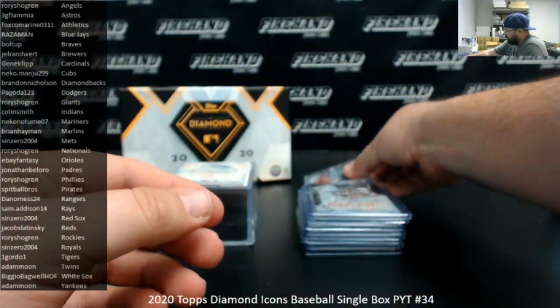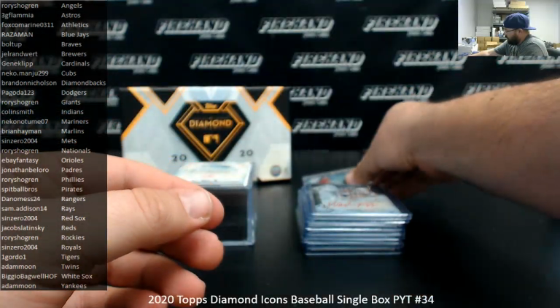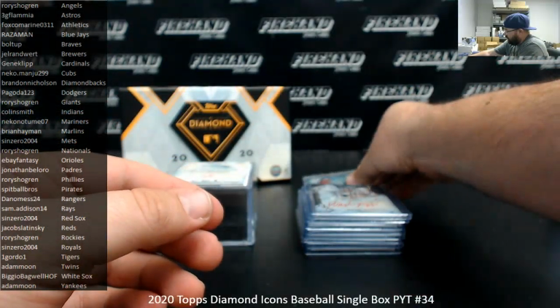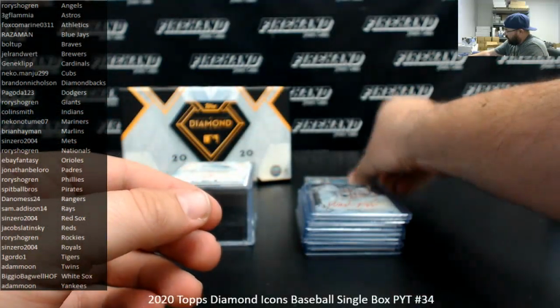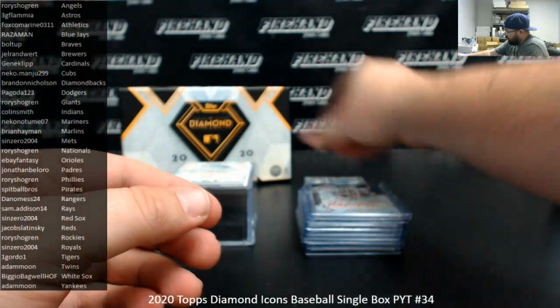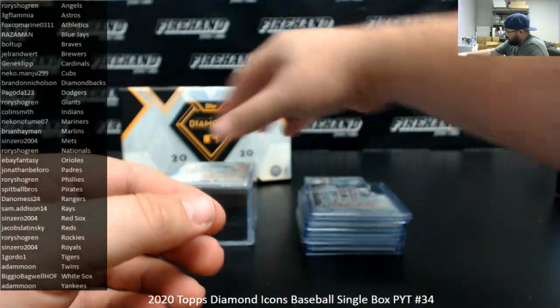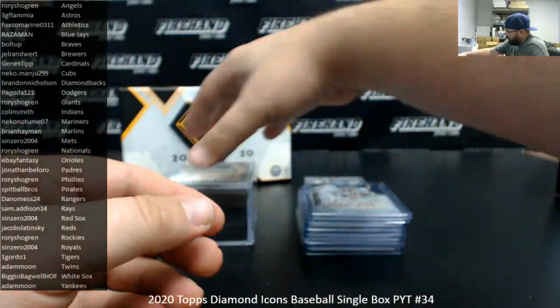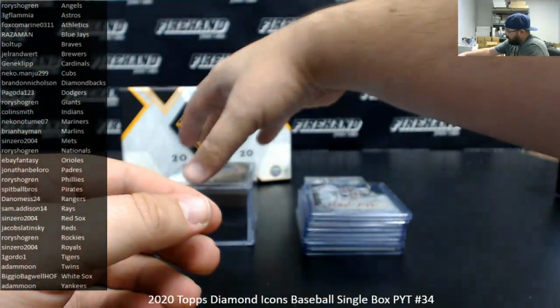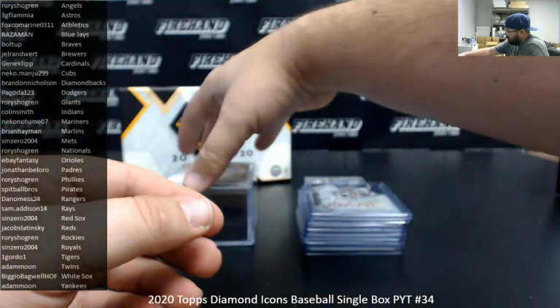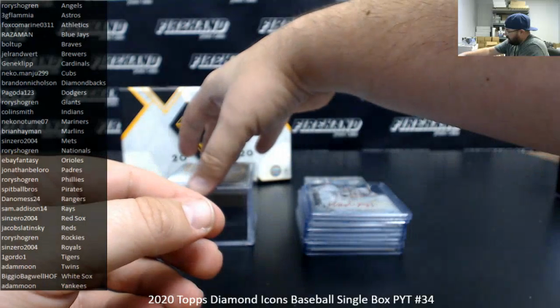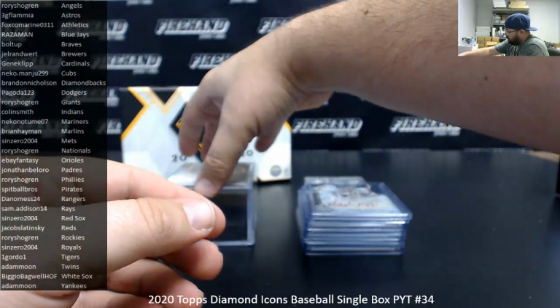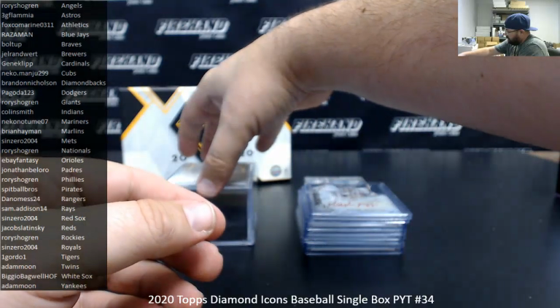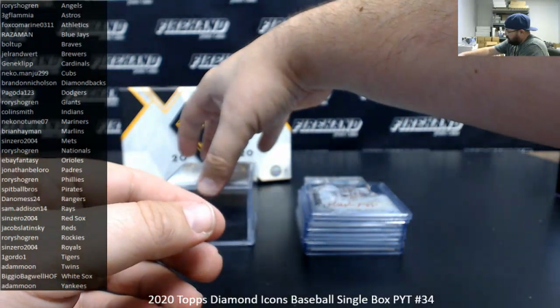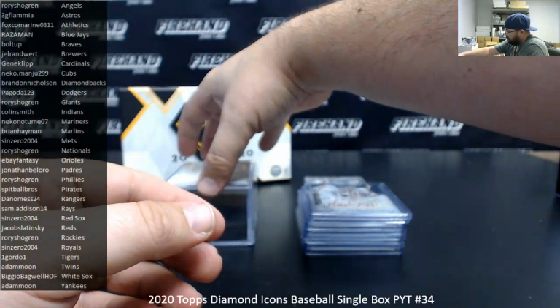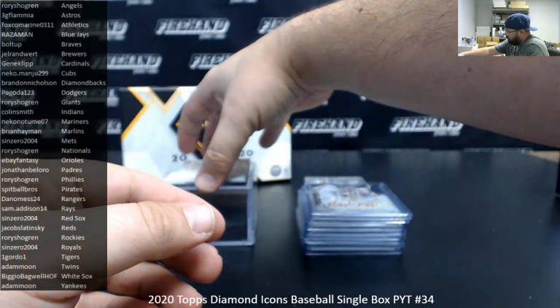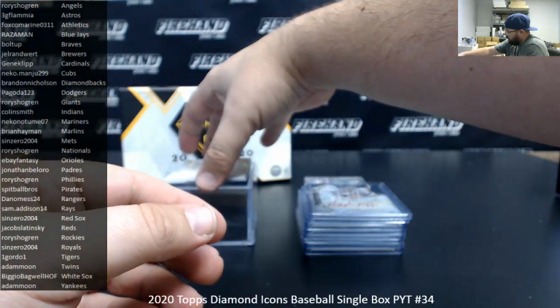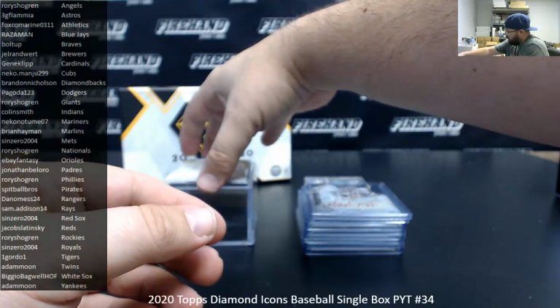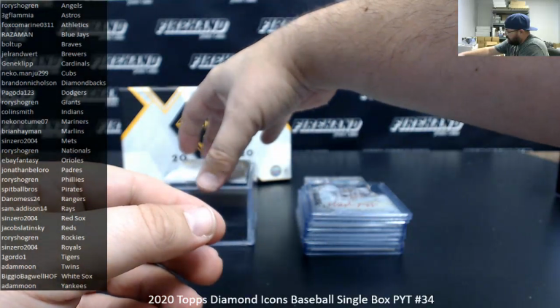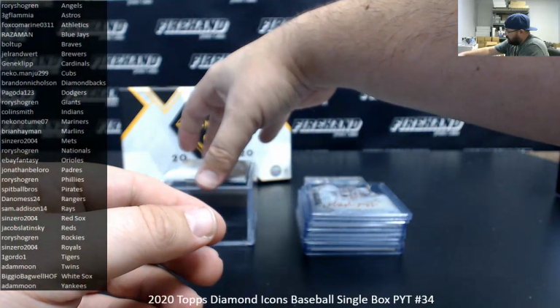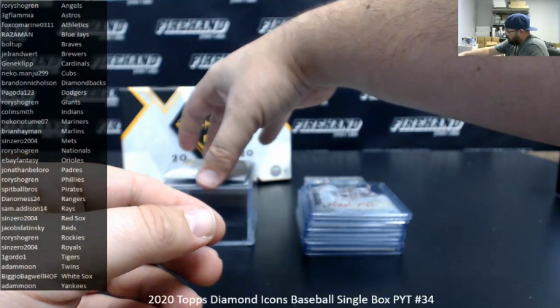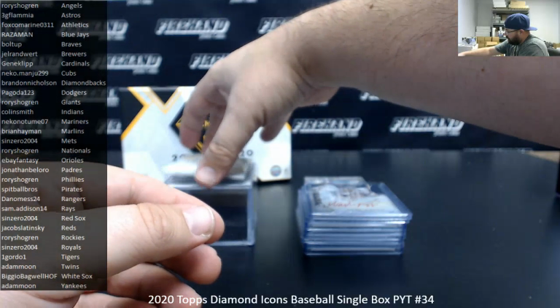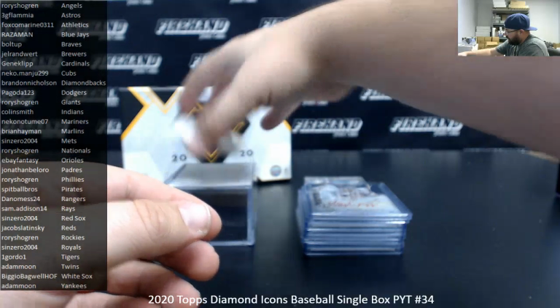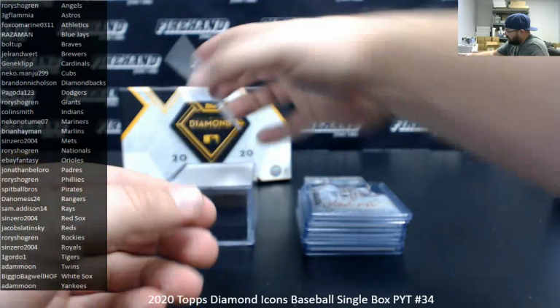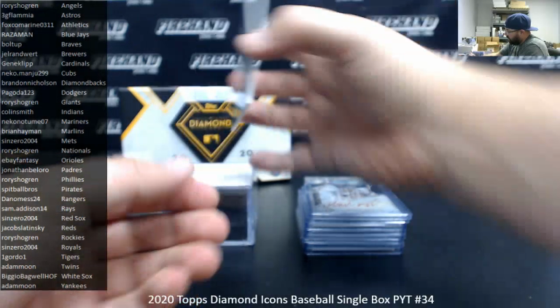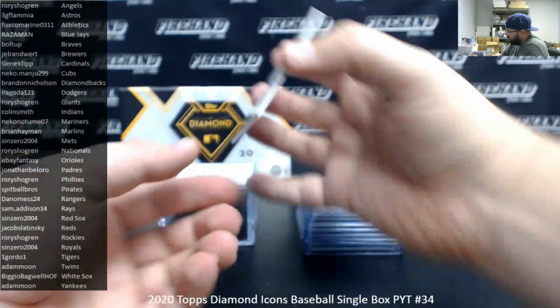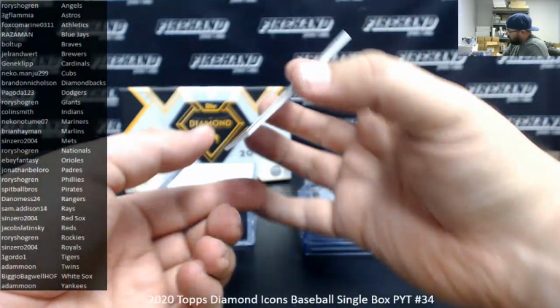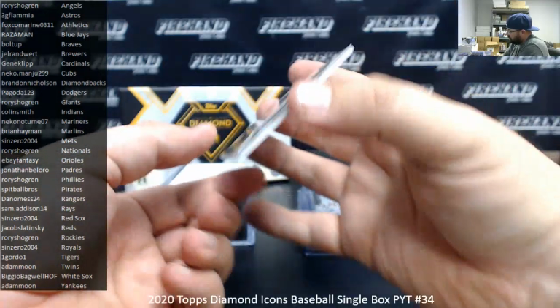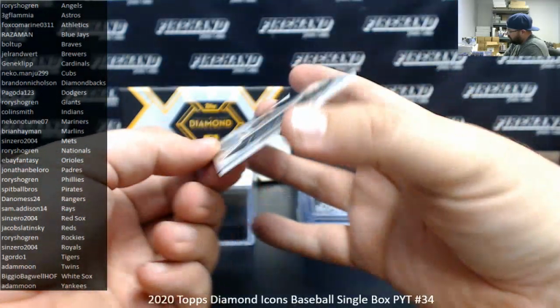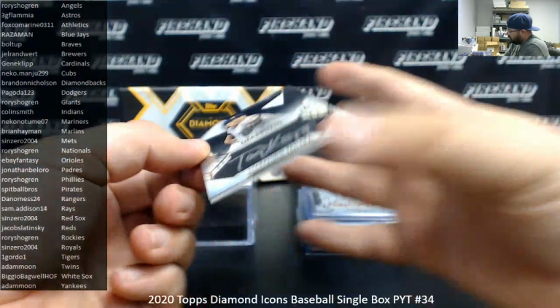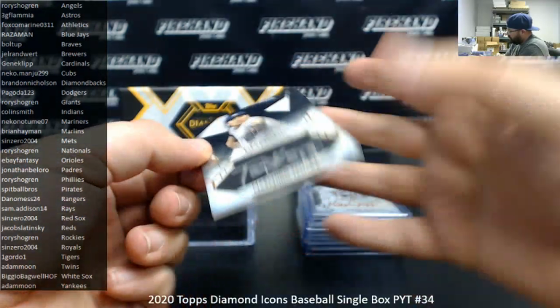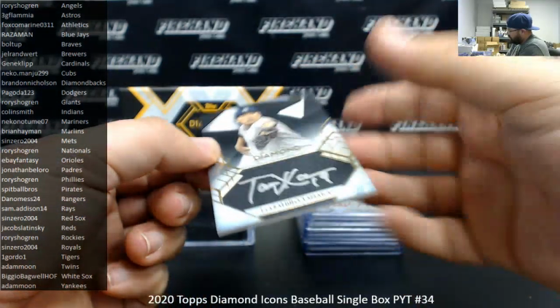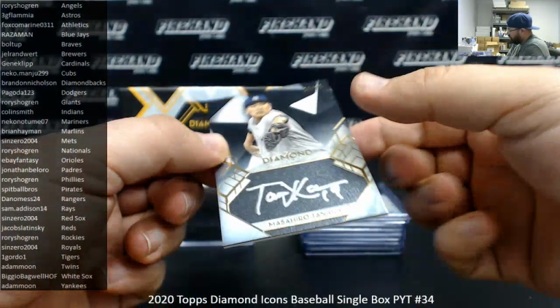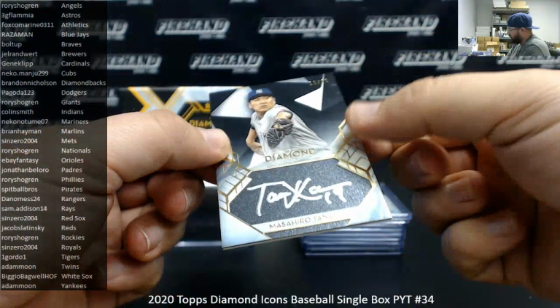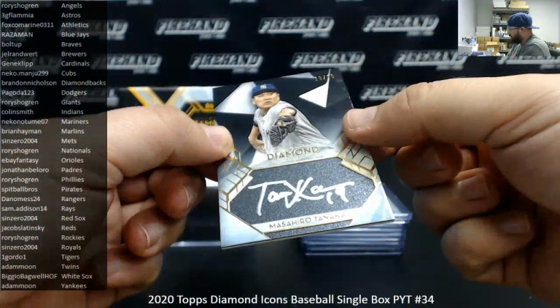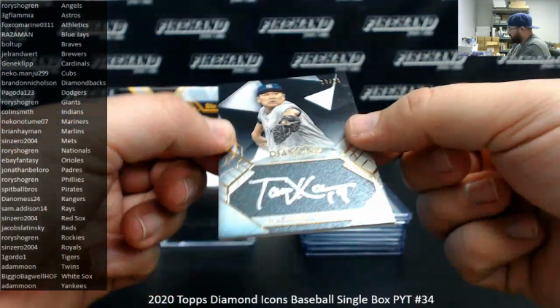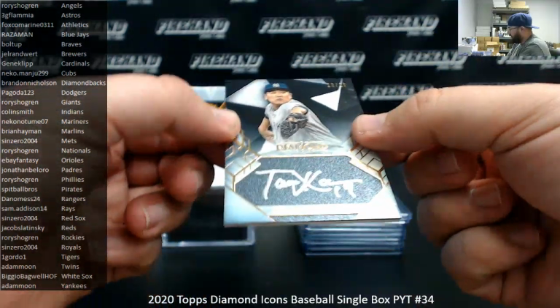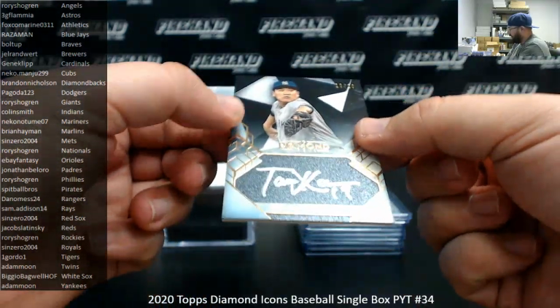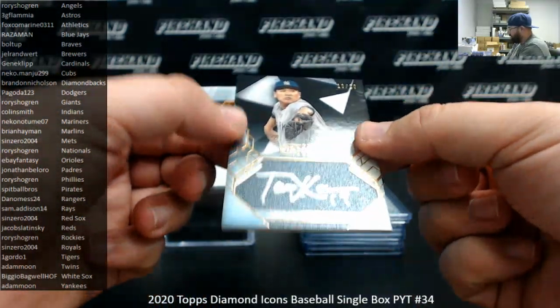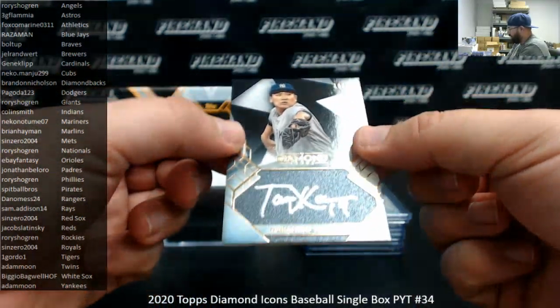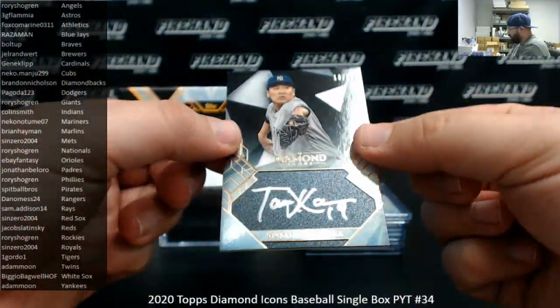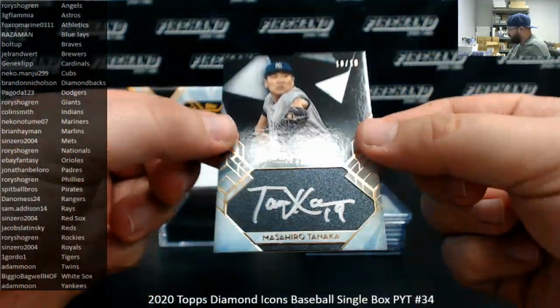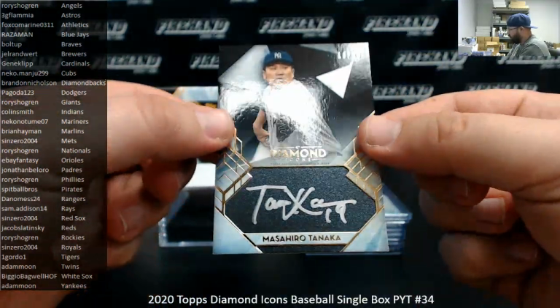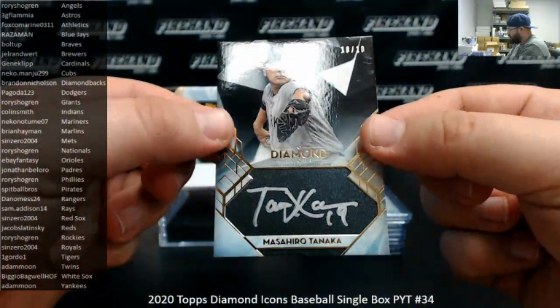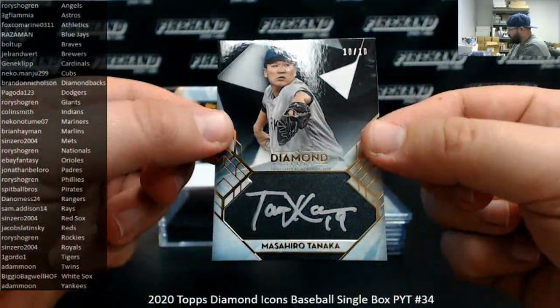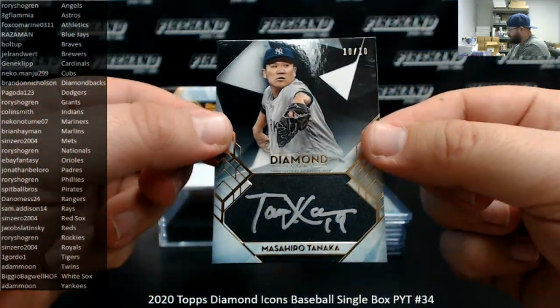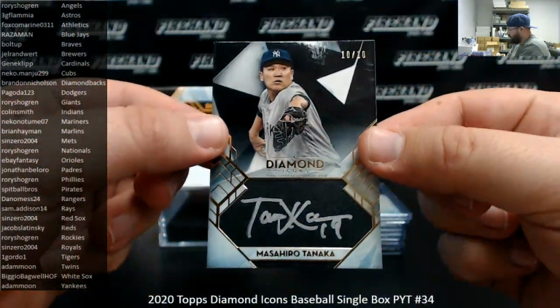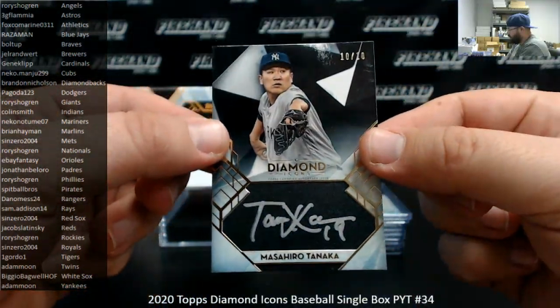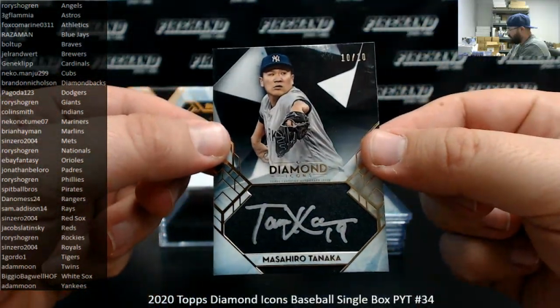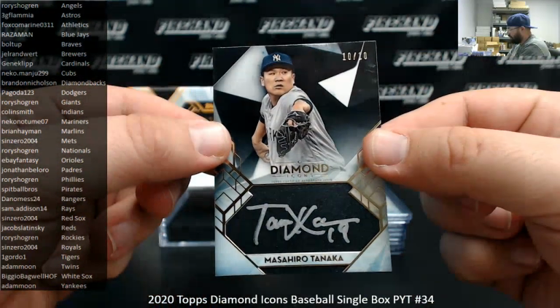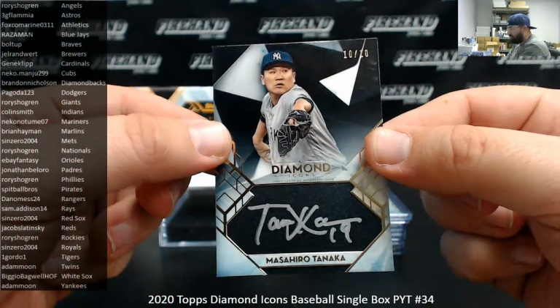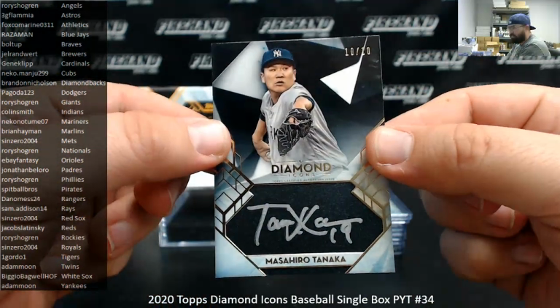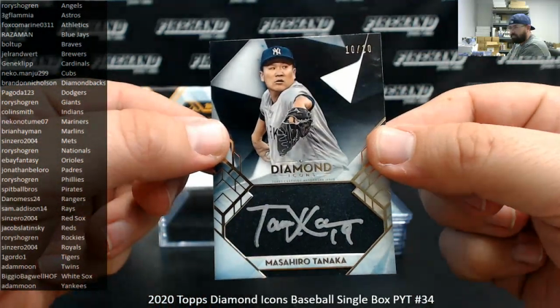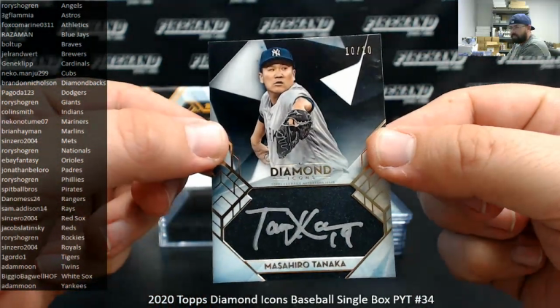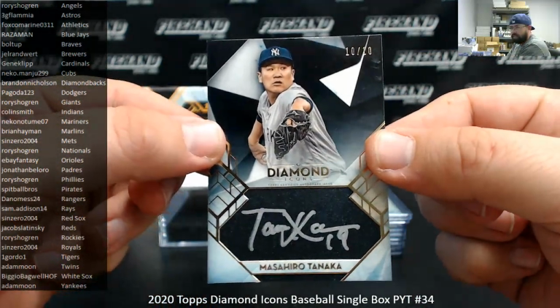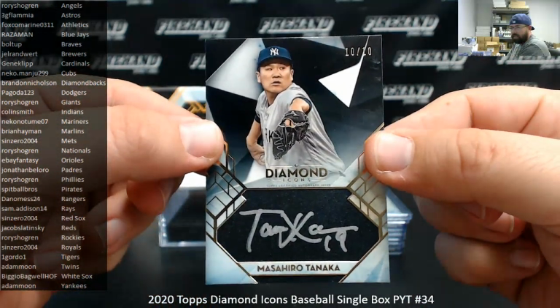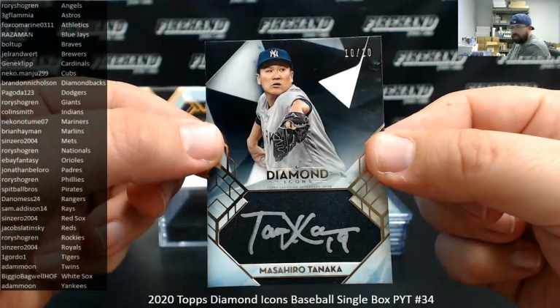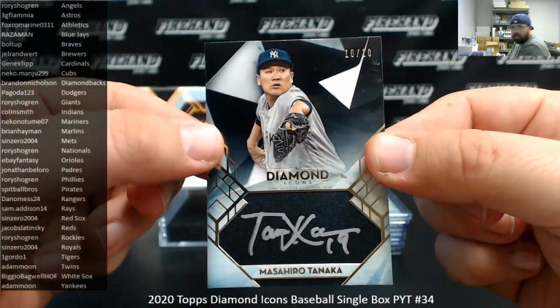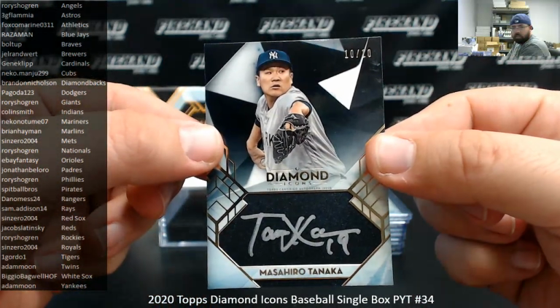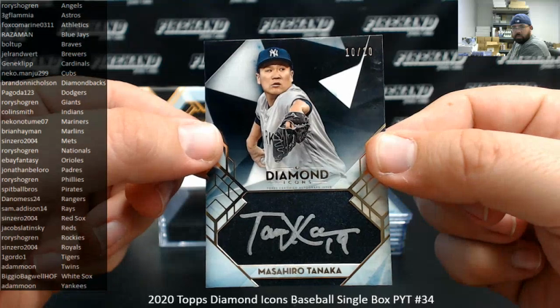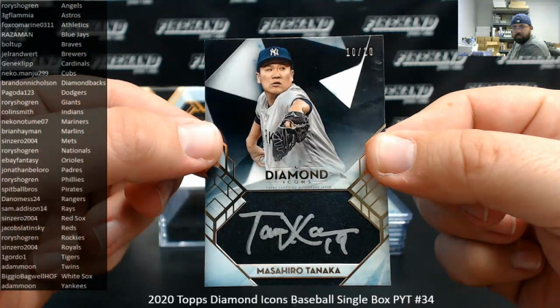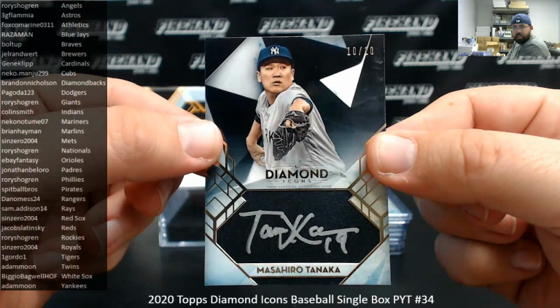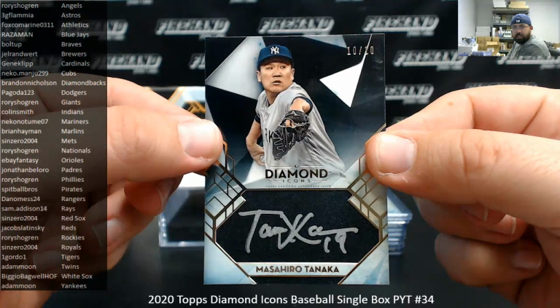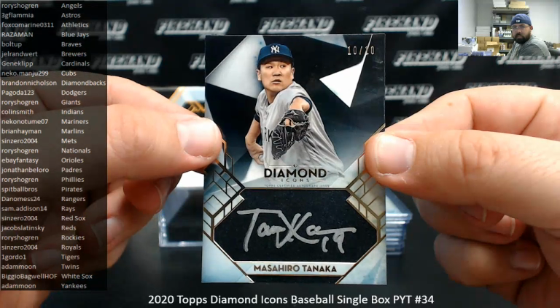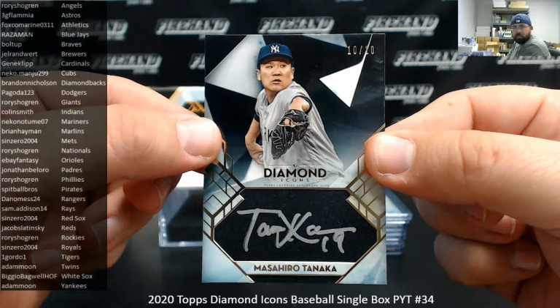For the Yankees, Masahiro Tanaka Silver Ink Auto. This one's the black background version, 10 of 10. Another one for Adam Moon.